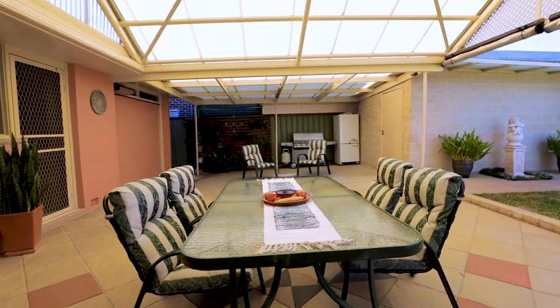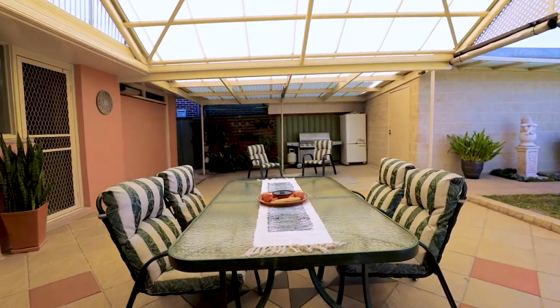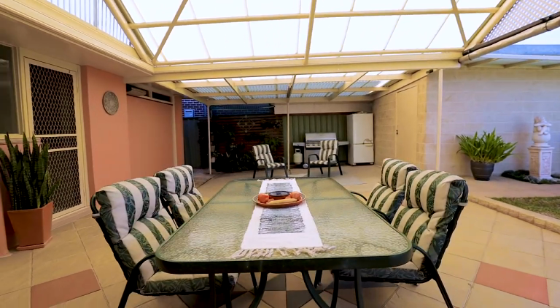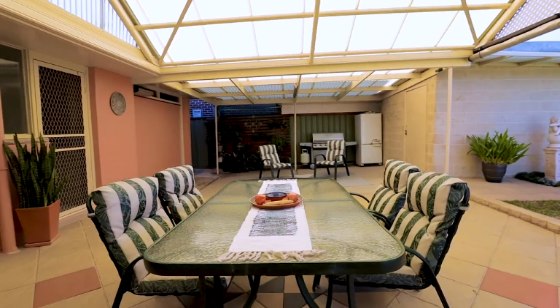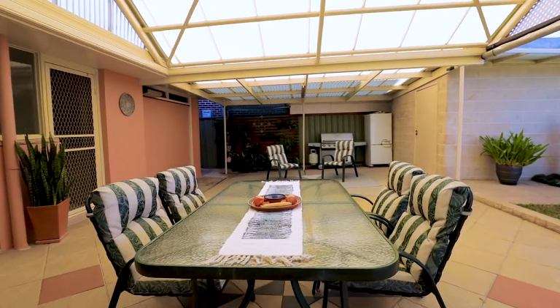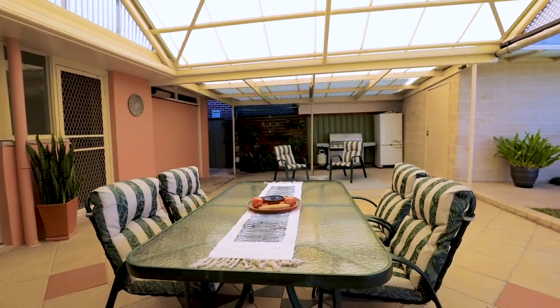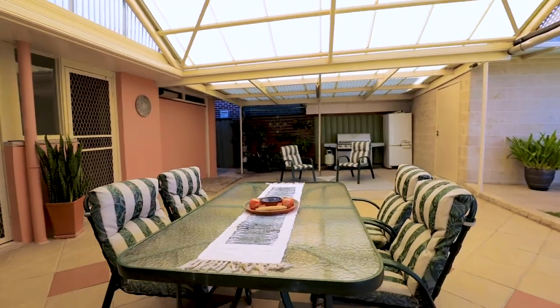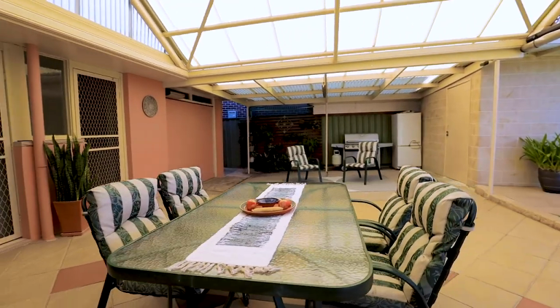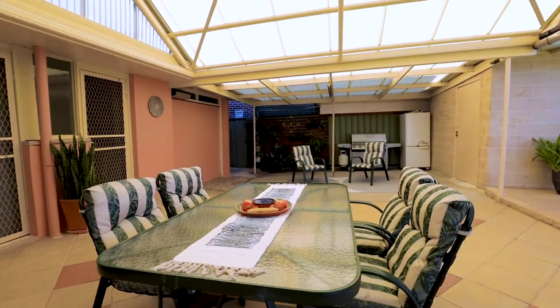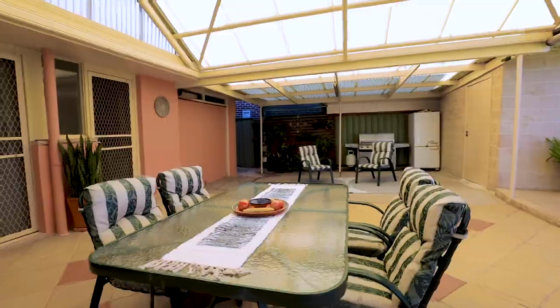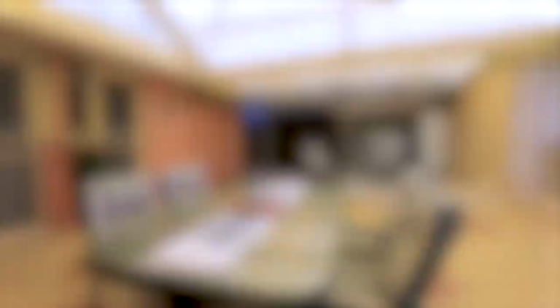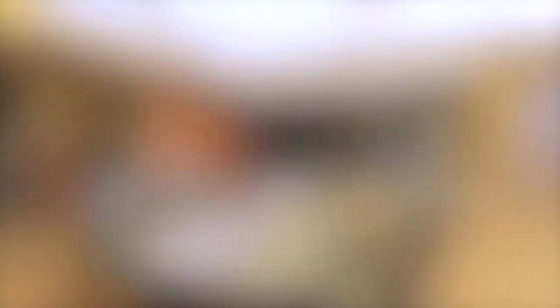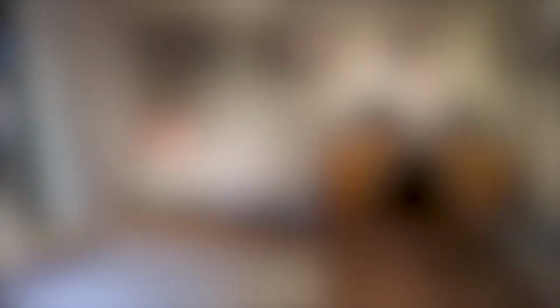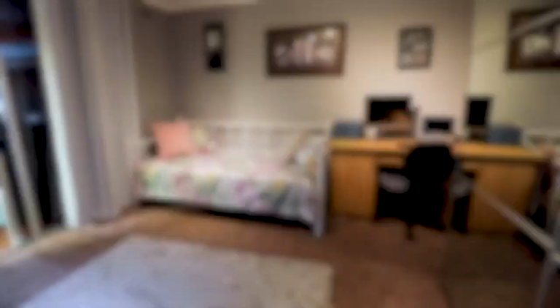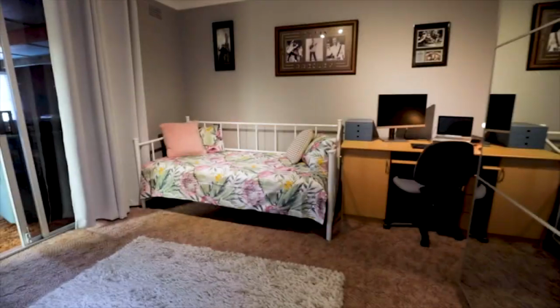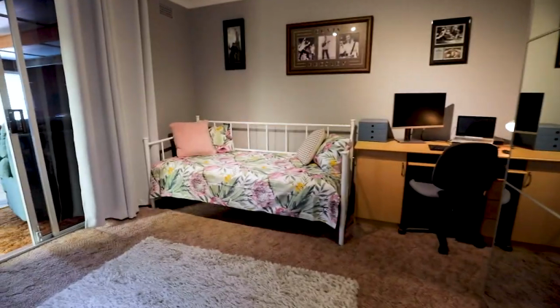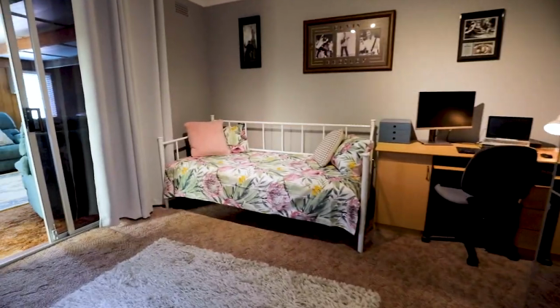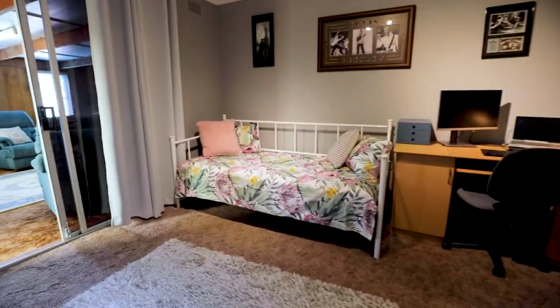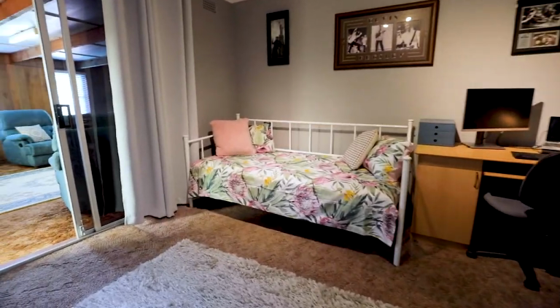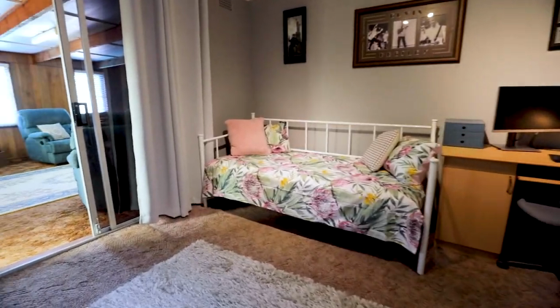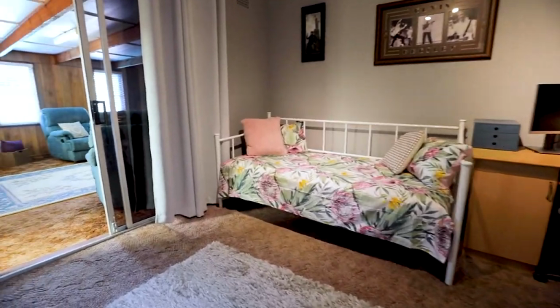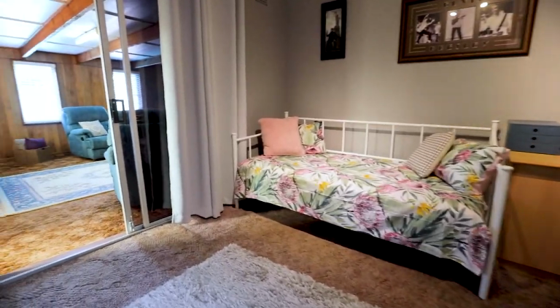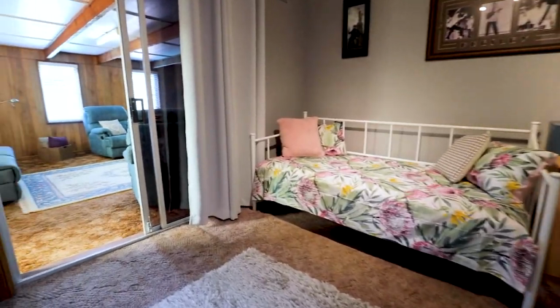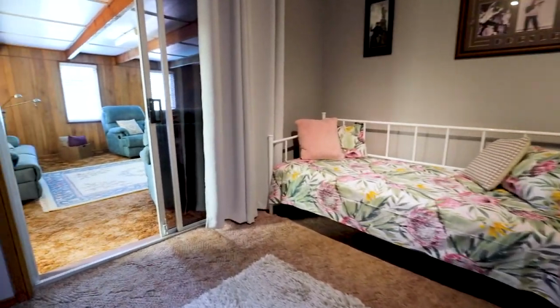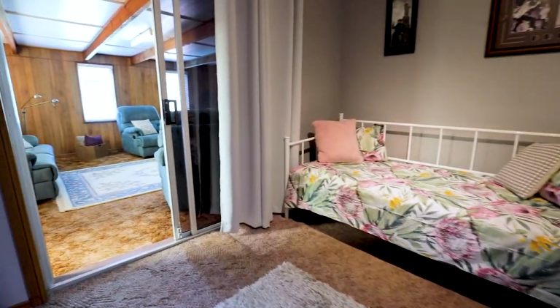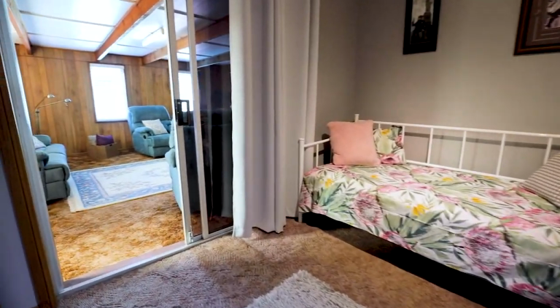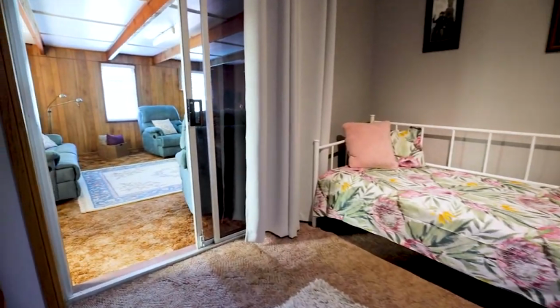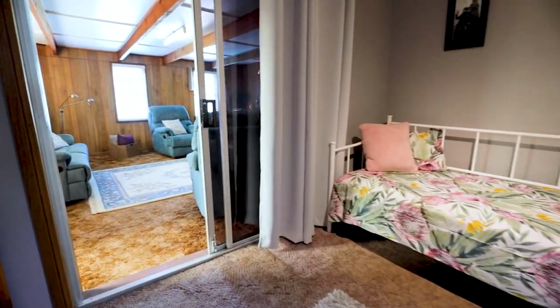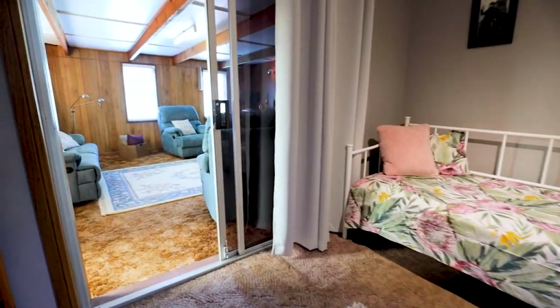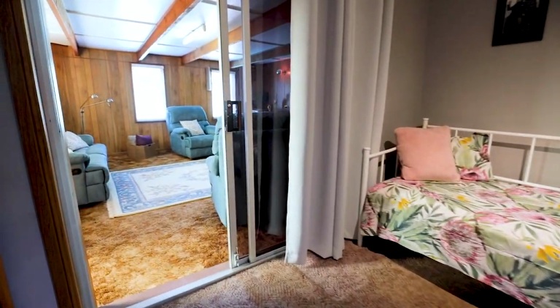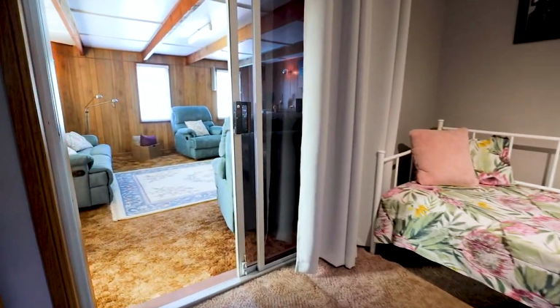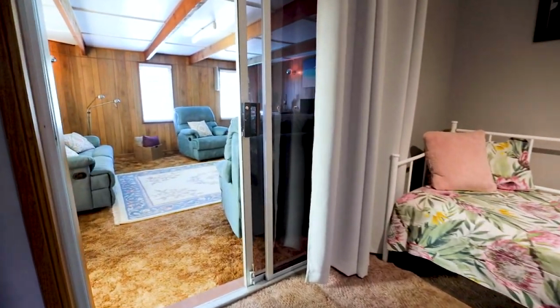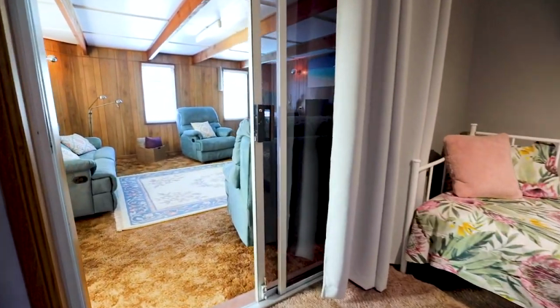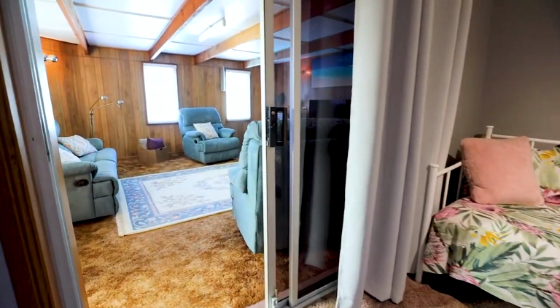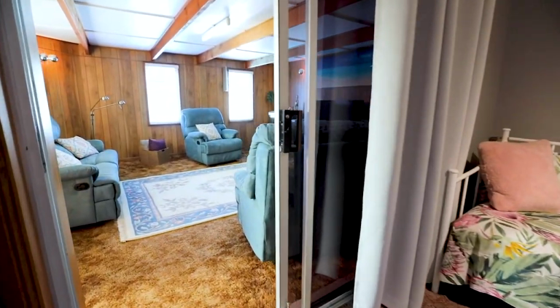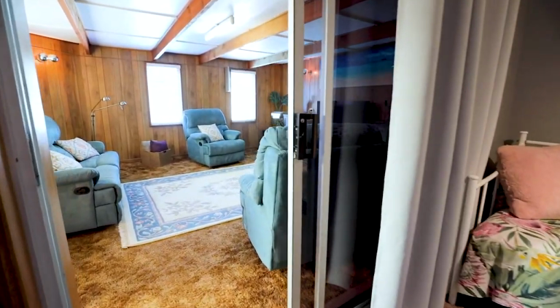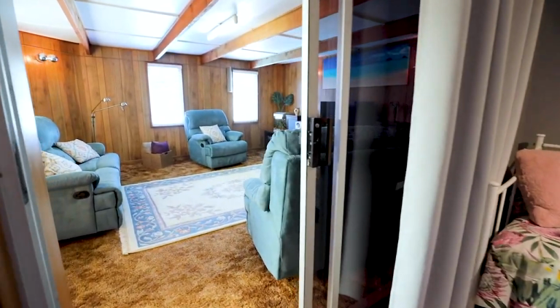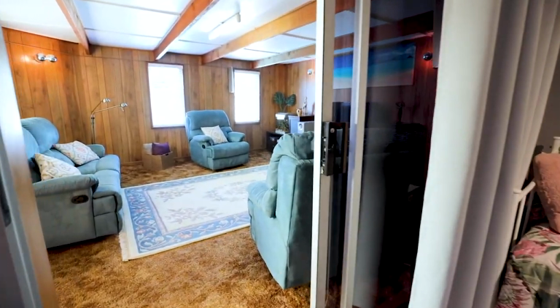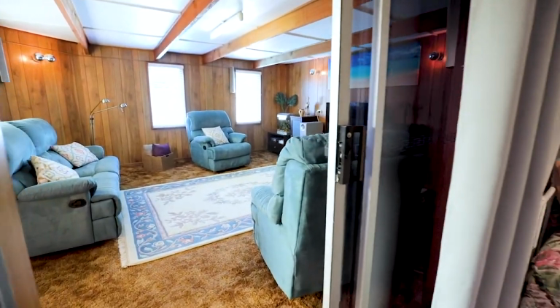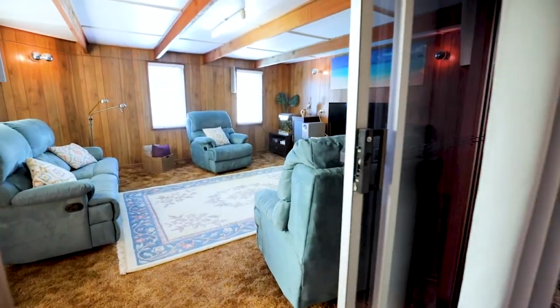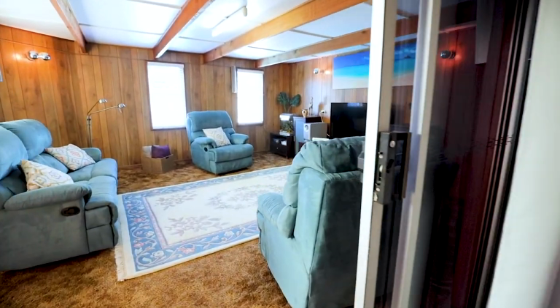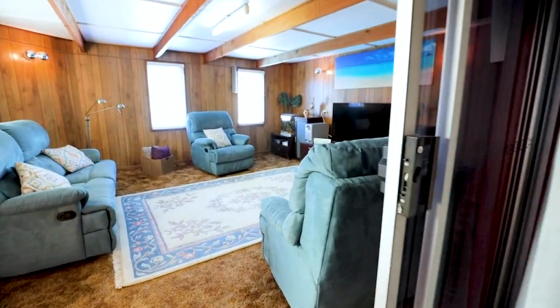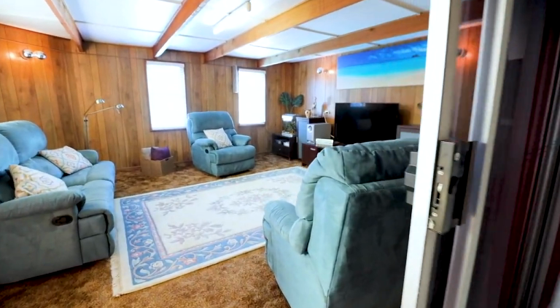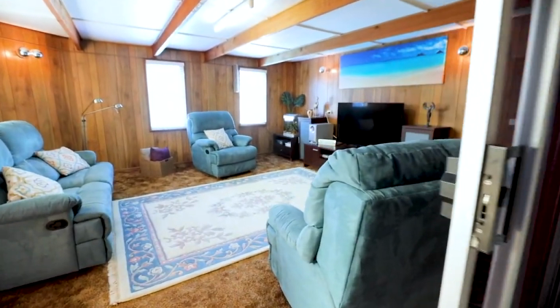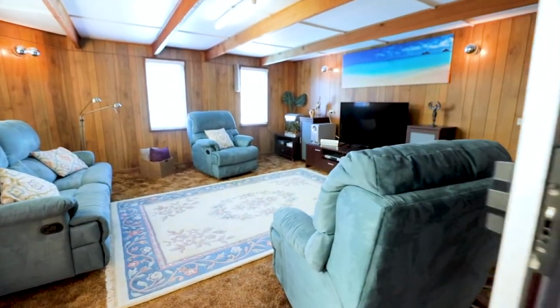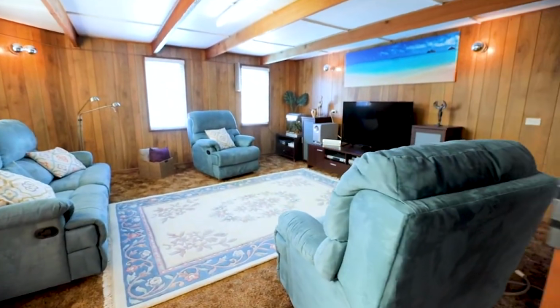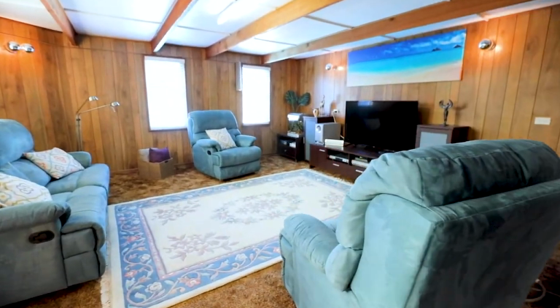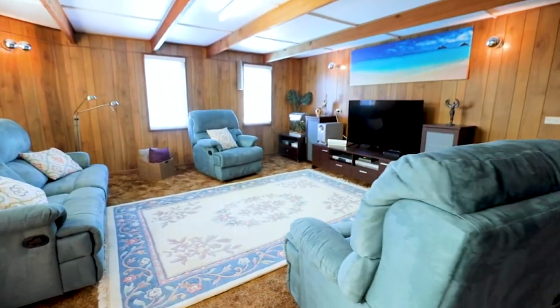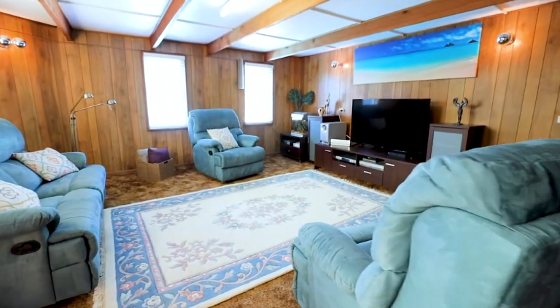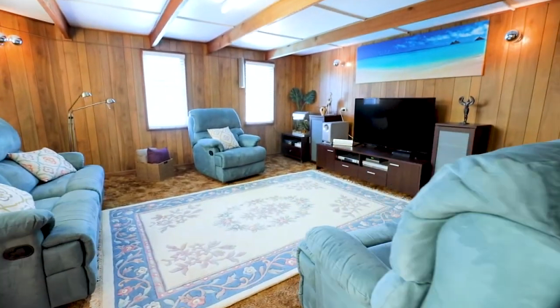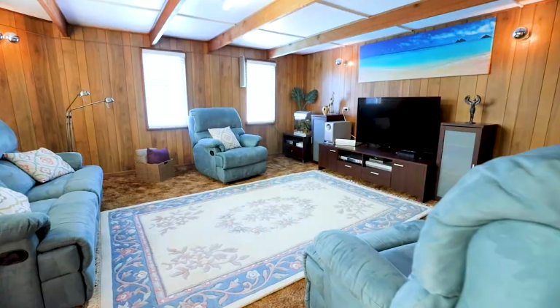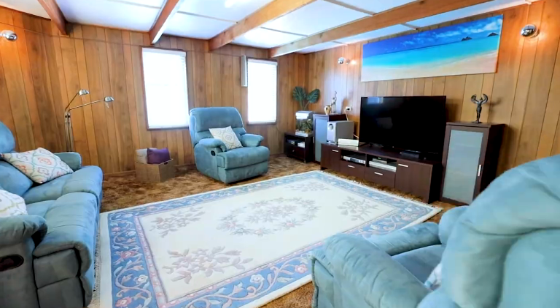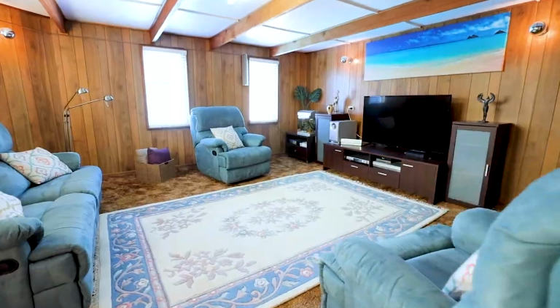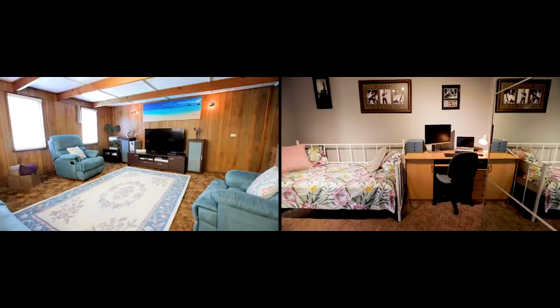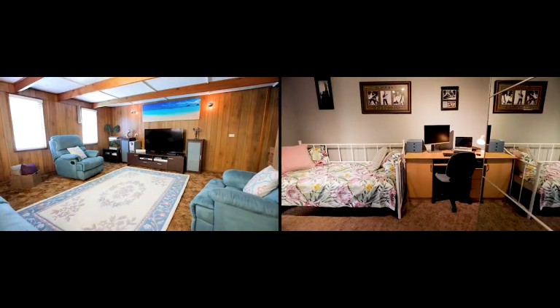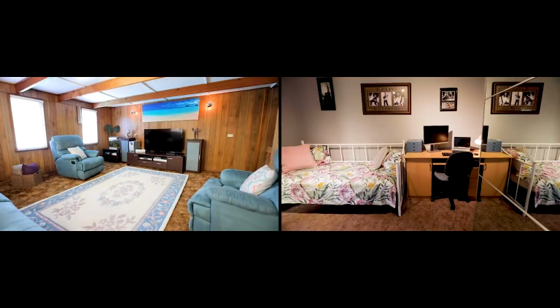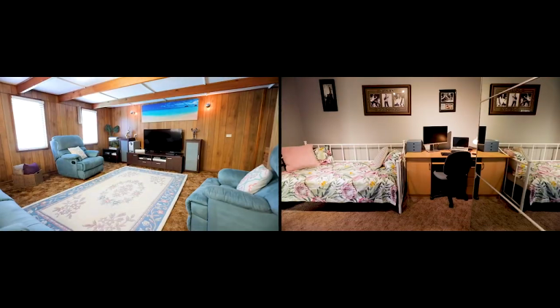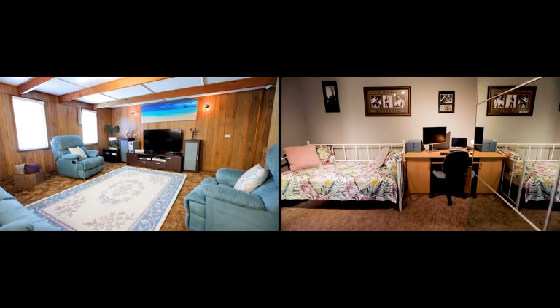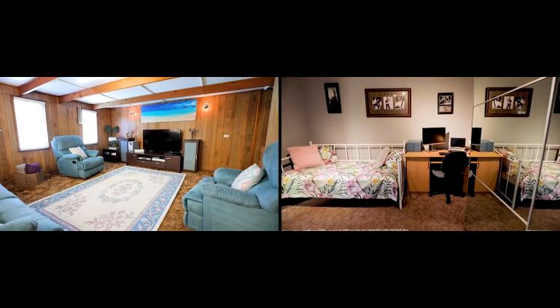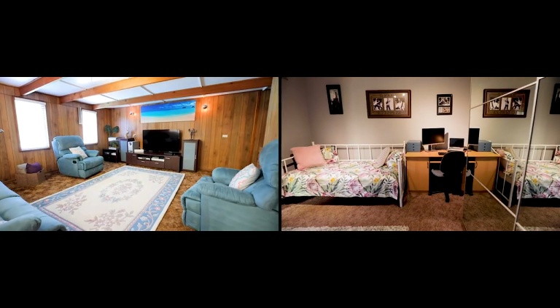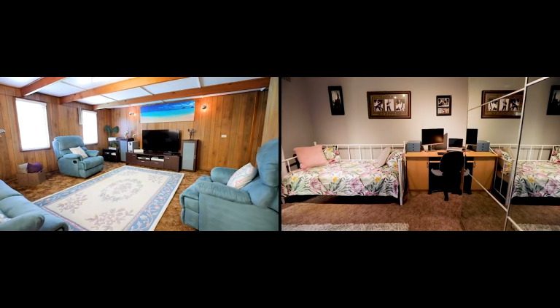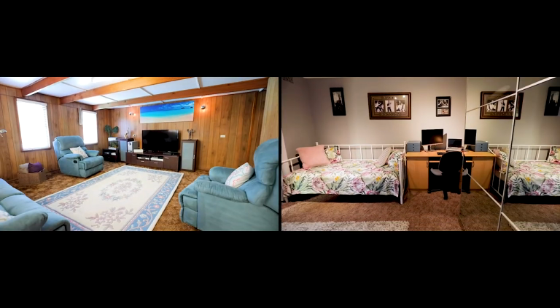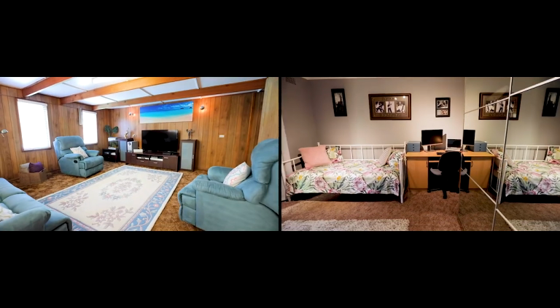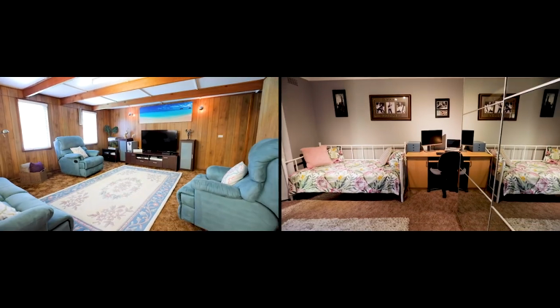The rumpus and fourth bedroom combine well and could be used for a multitude of reasons — being a parent's retreat, a home office, or accommodation.